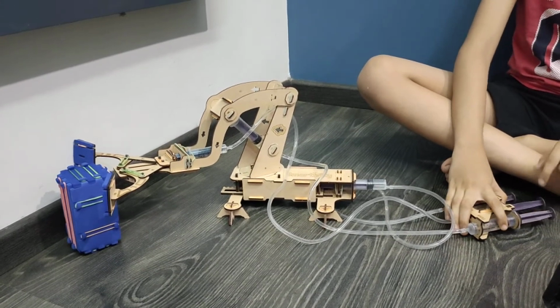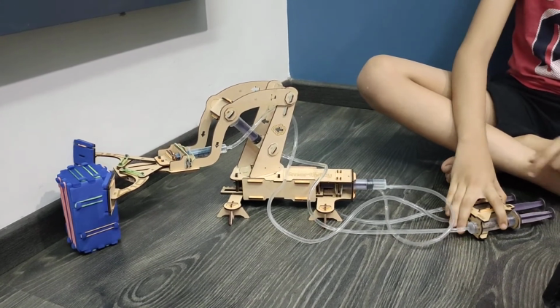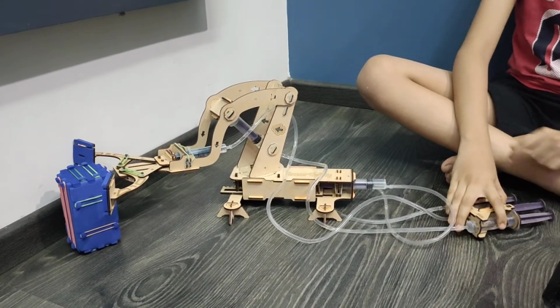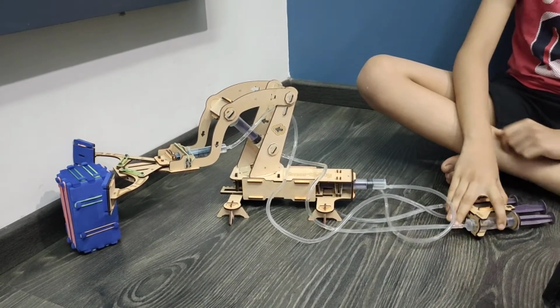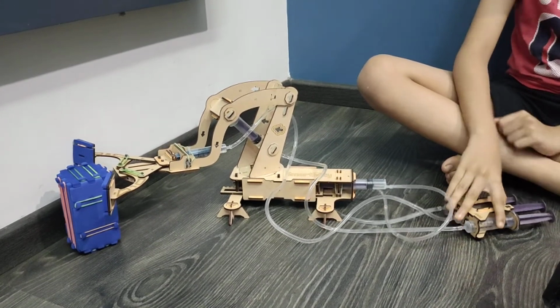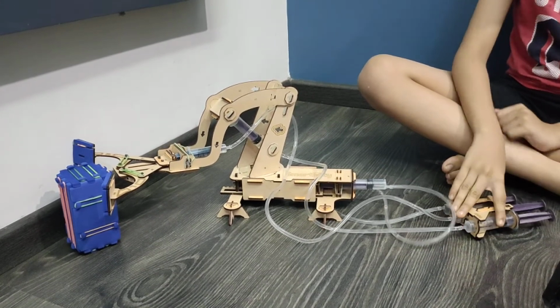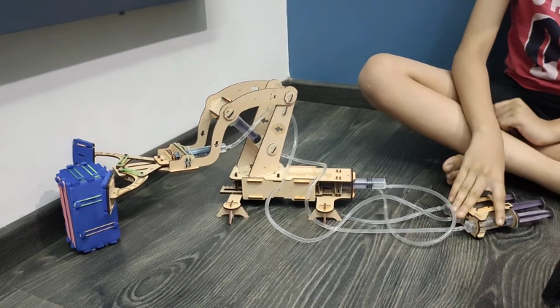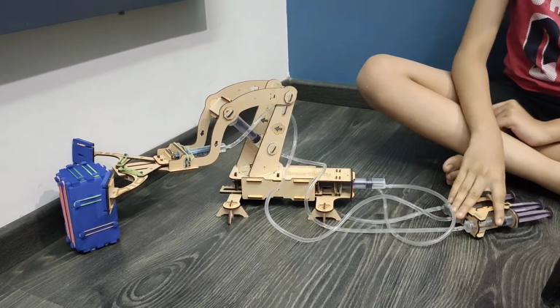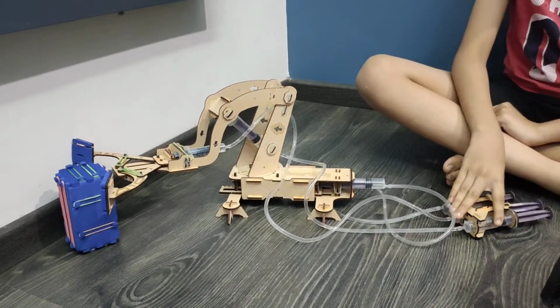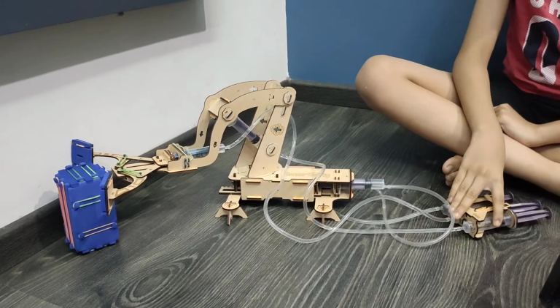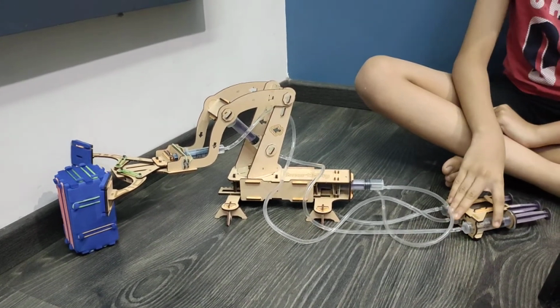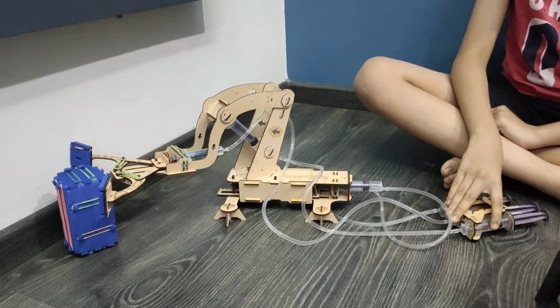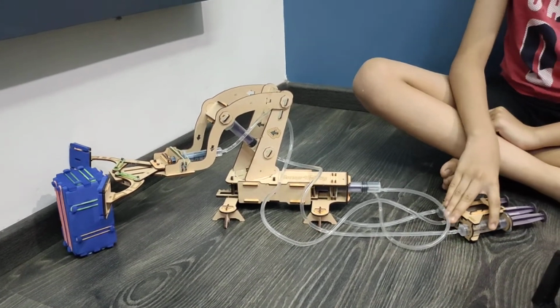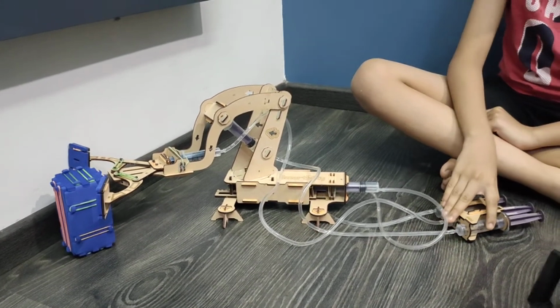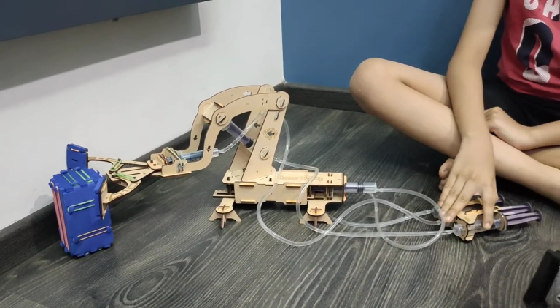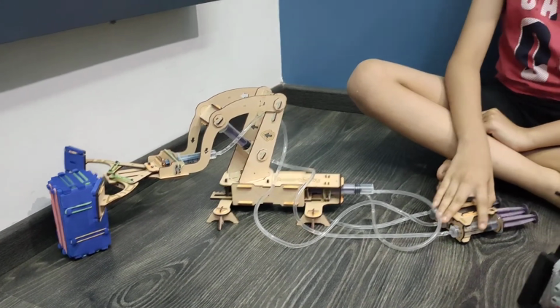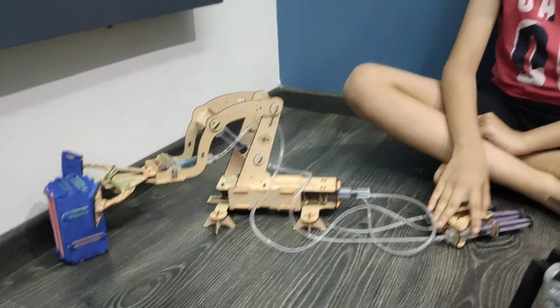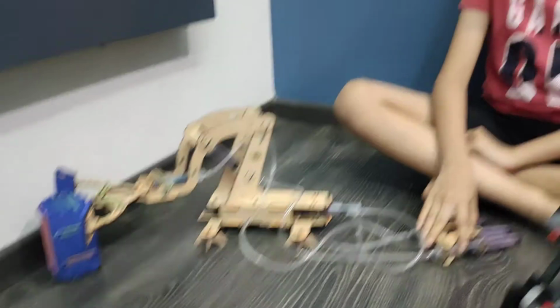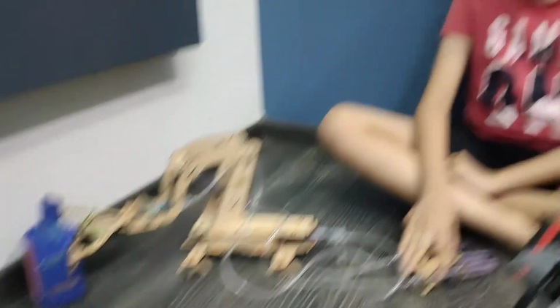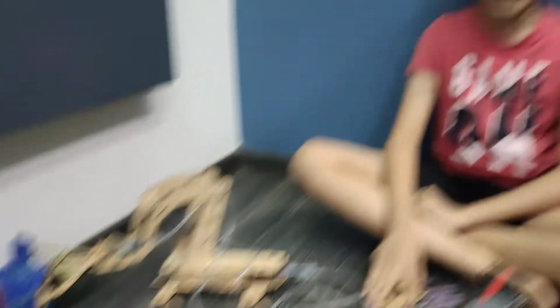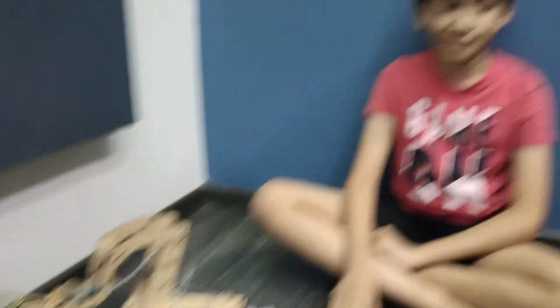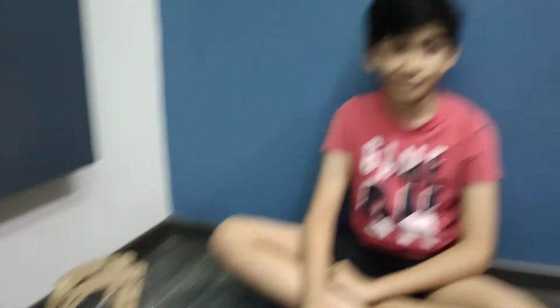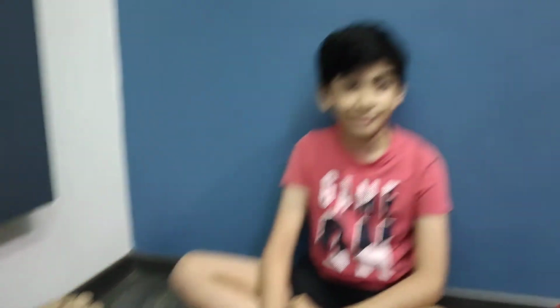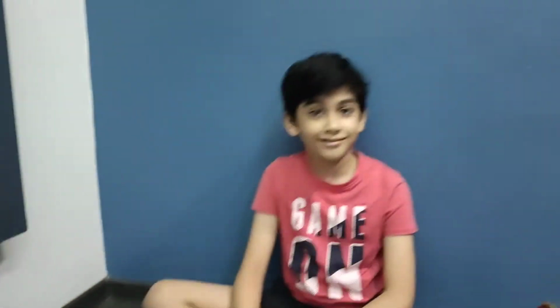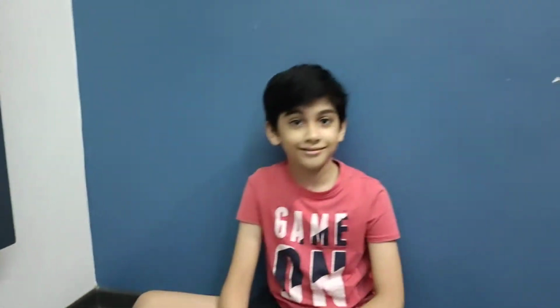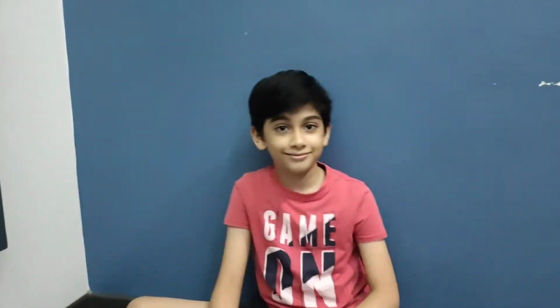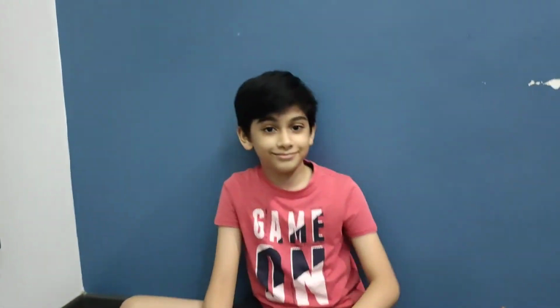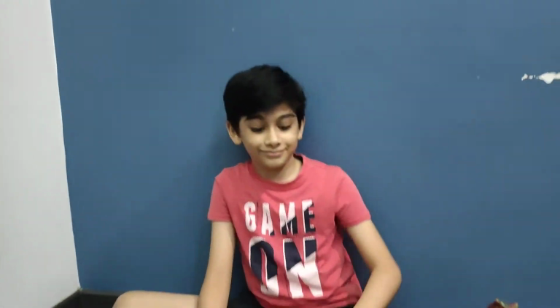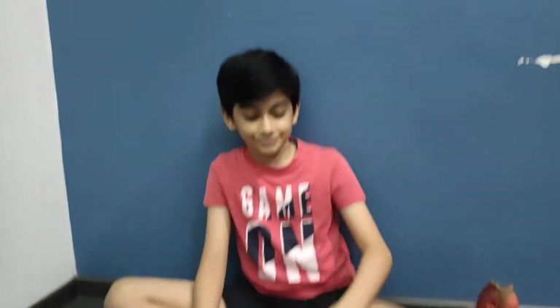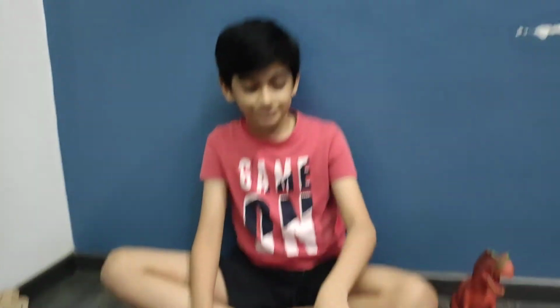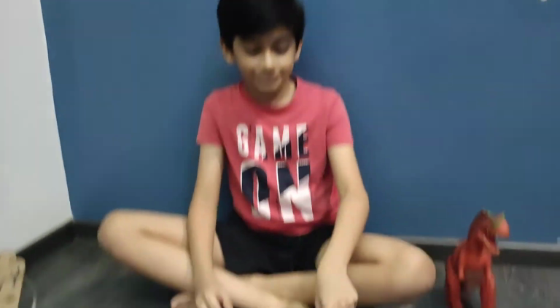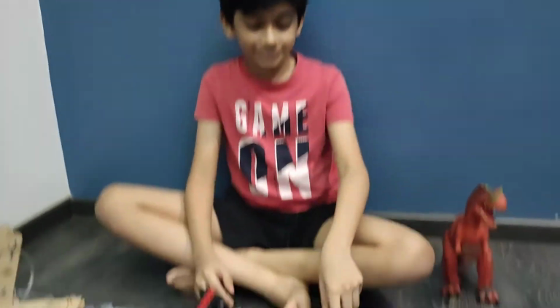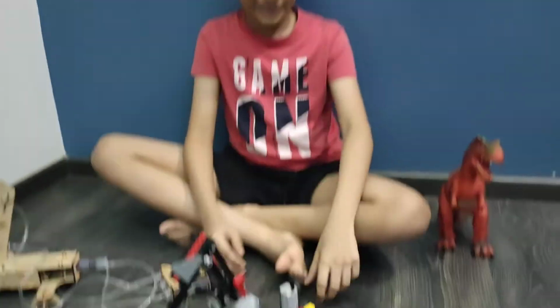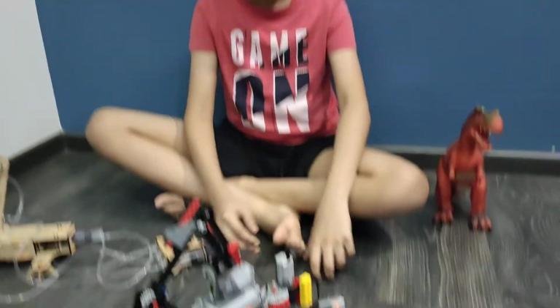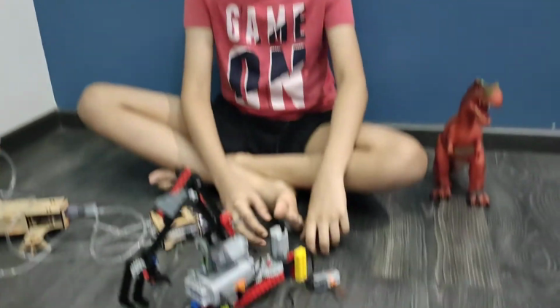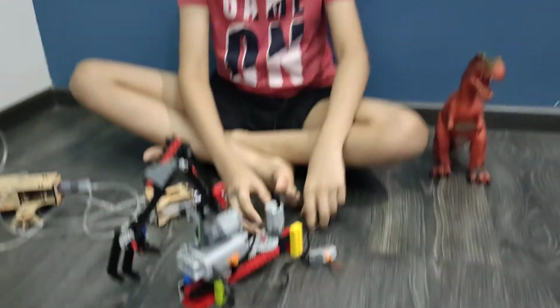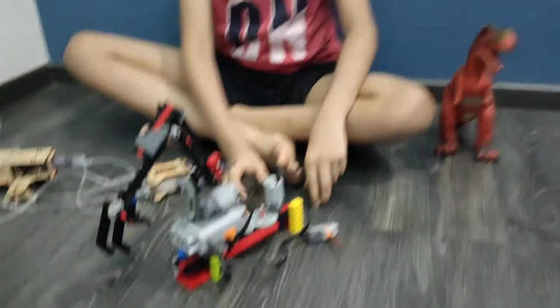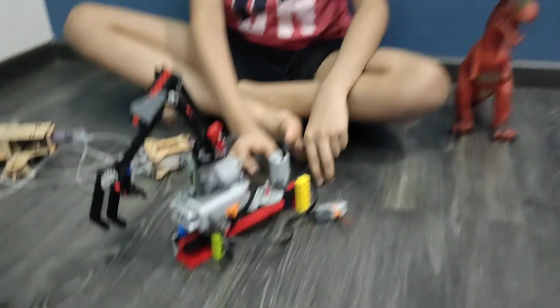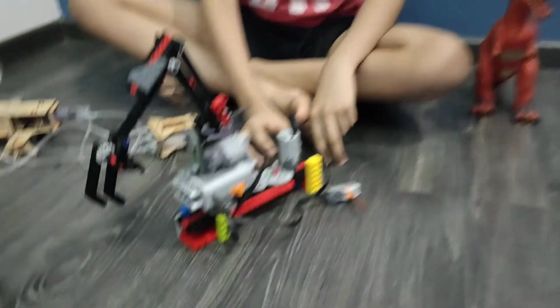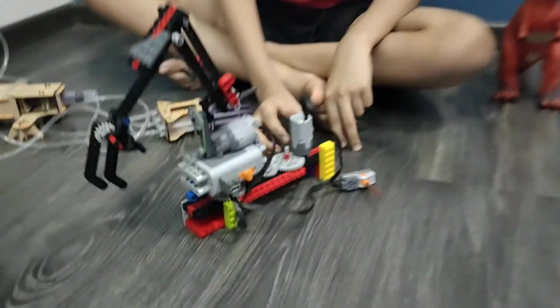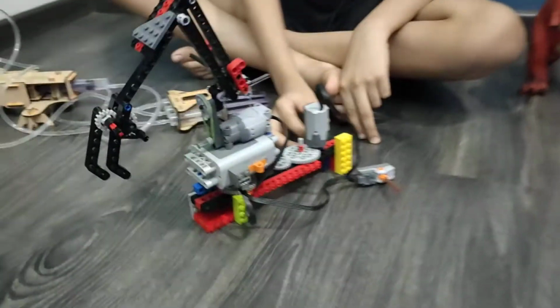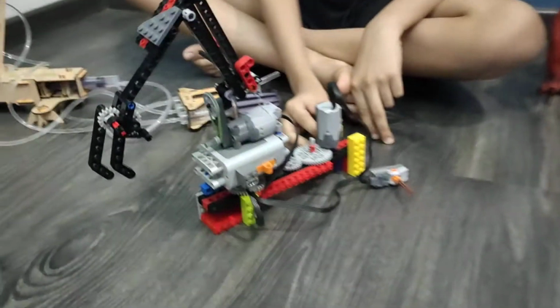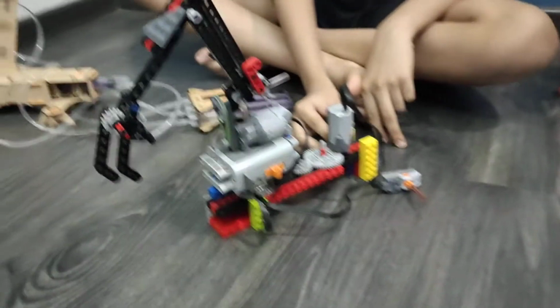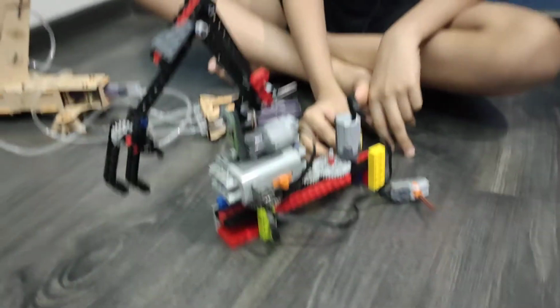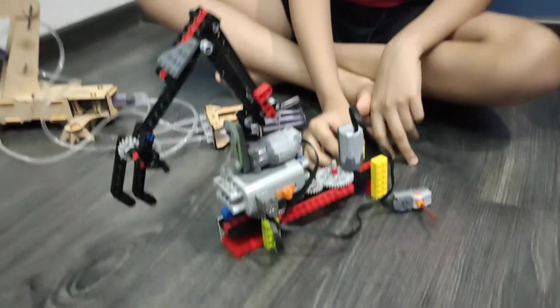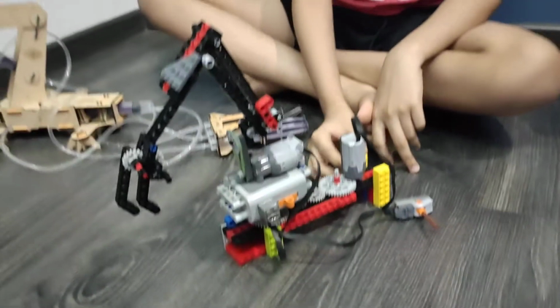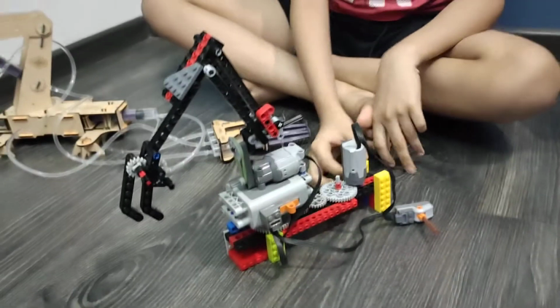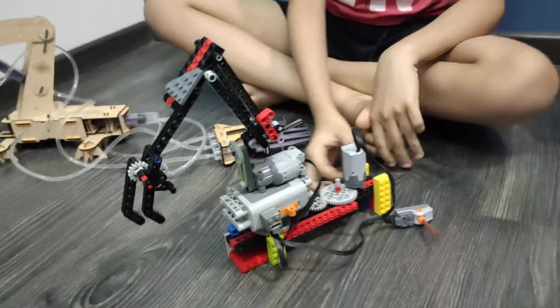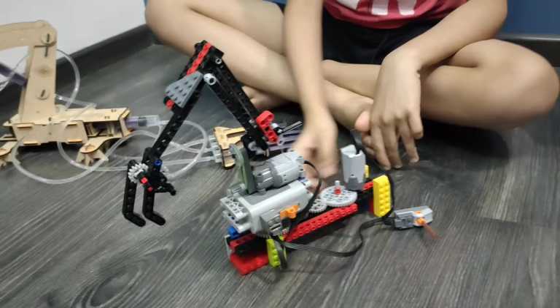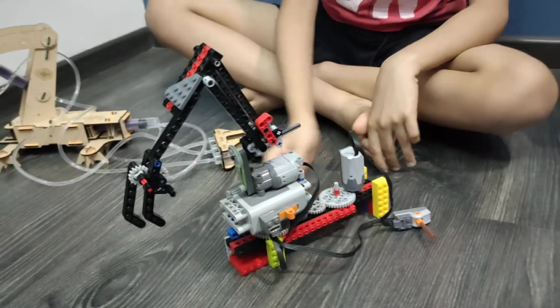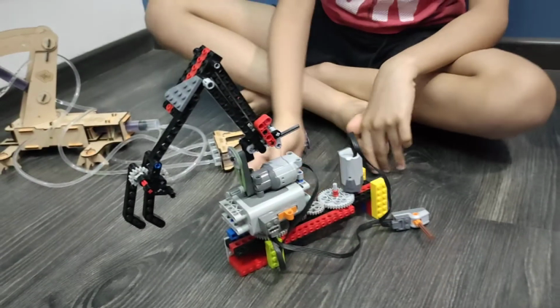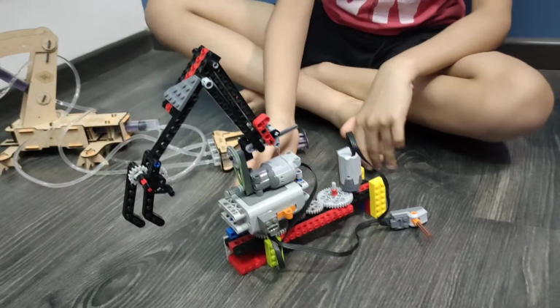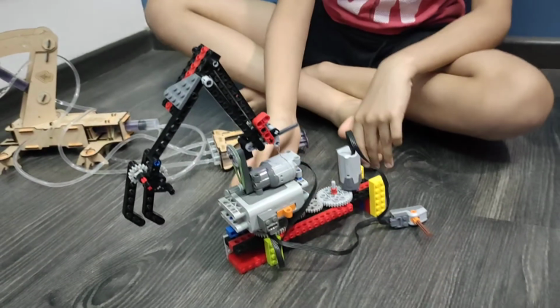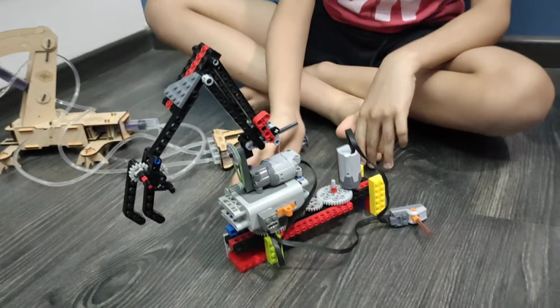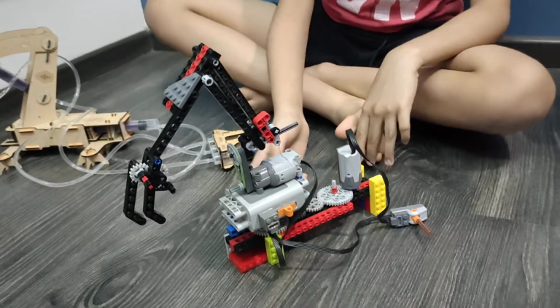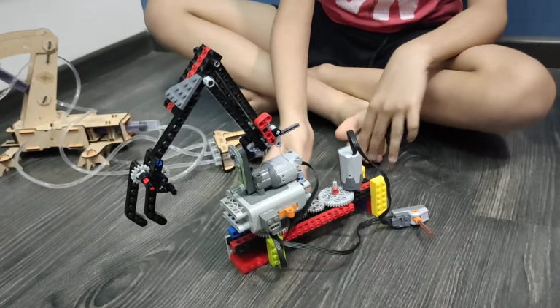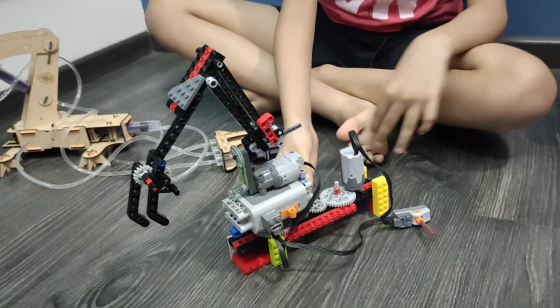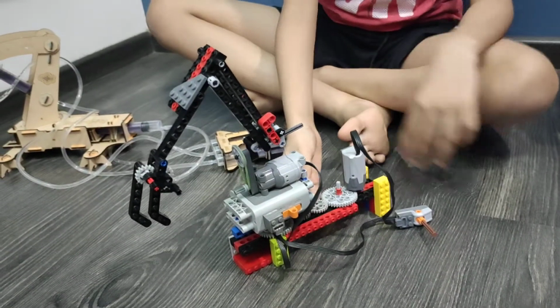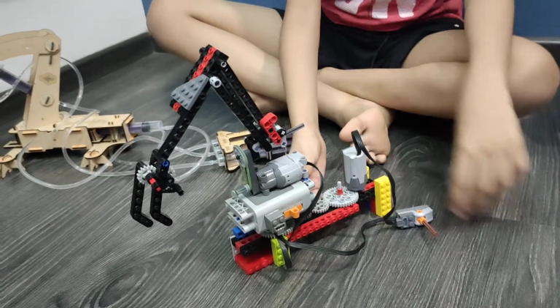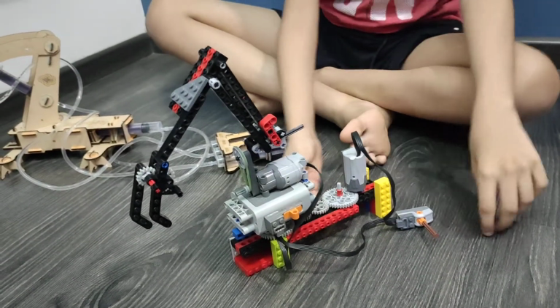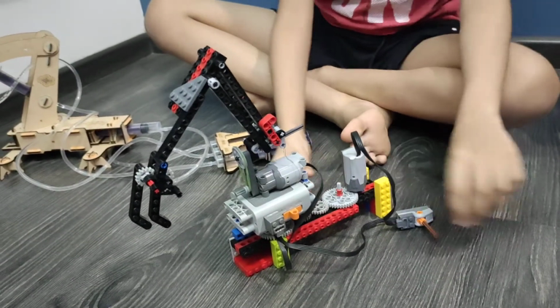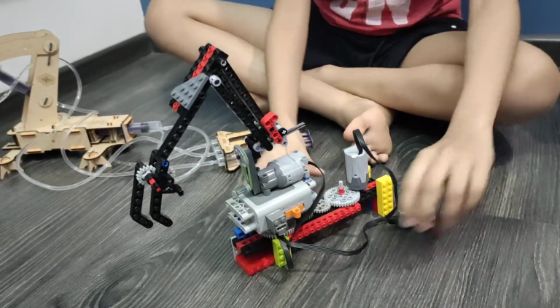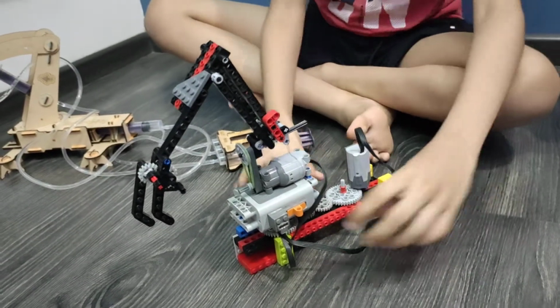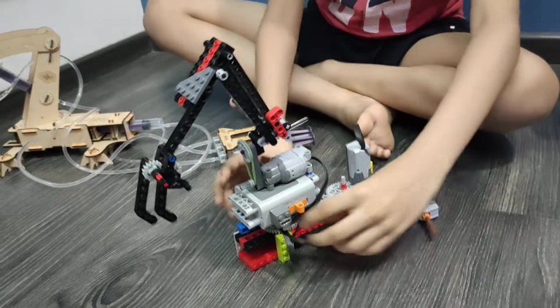Now let me show you Lego. Lego has electric energy. Let me show you.